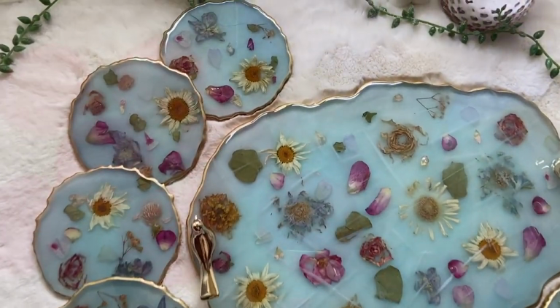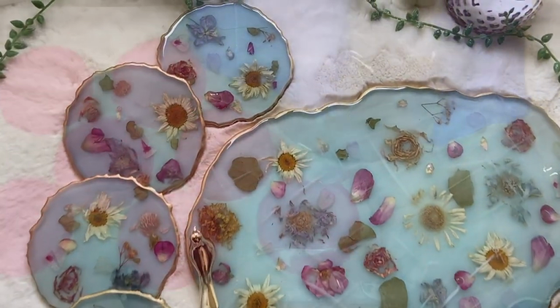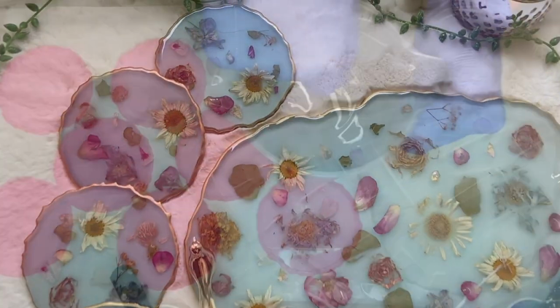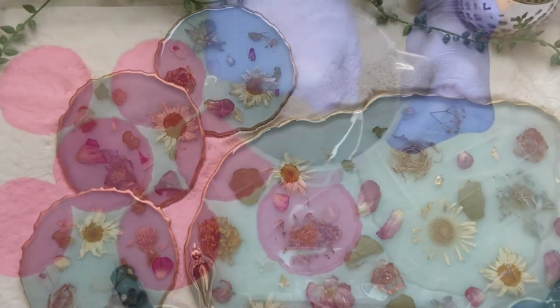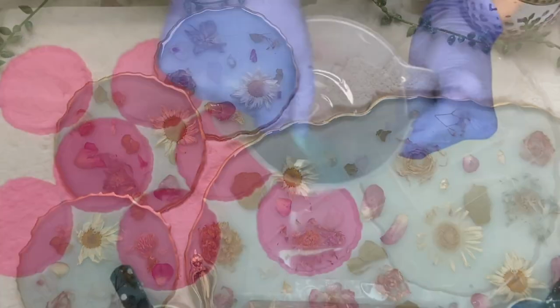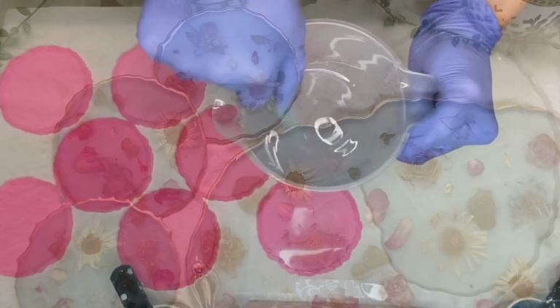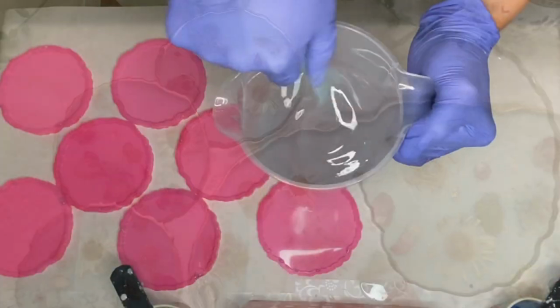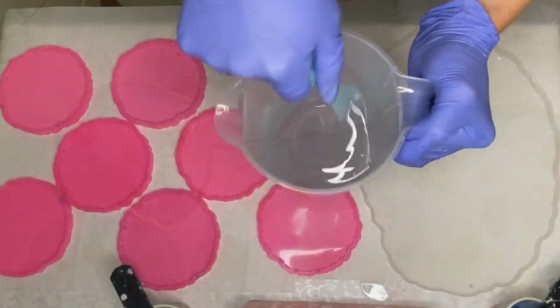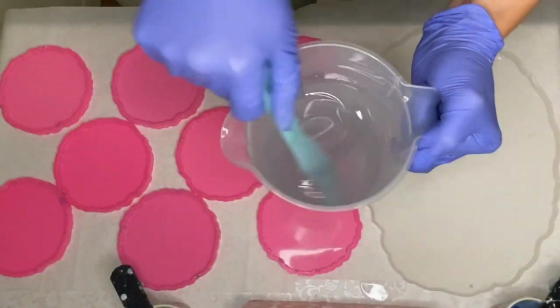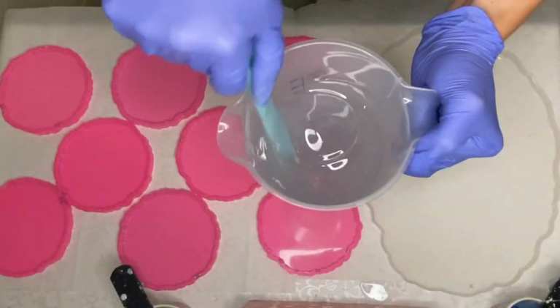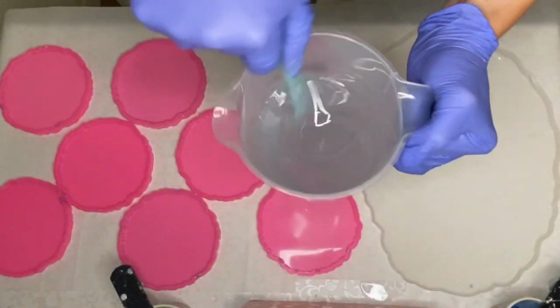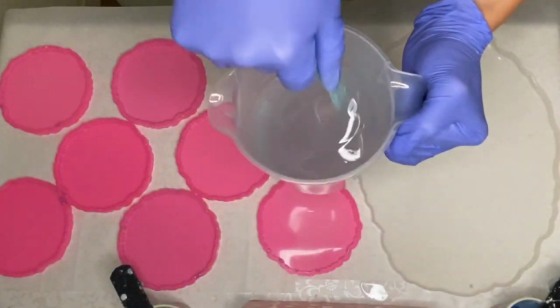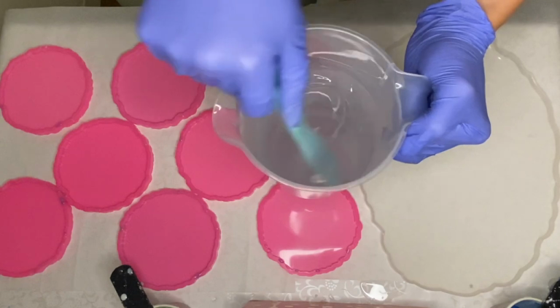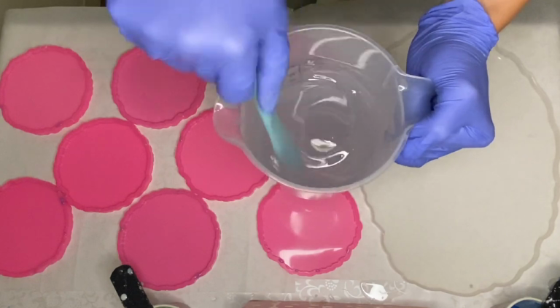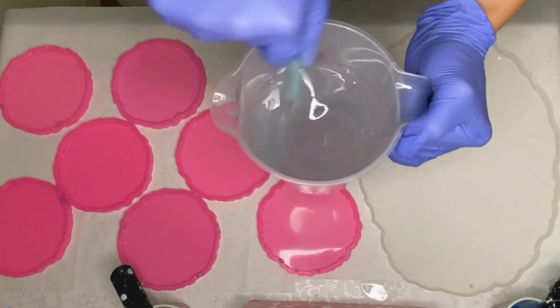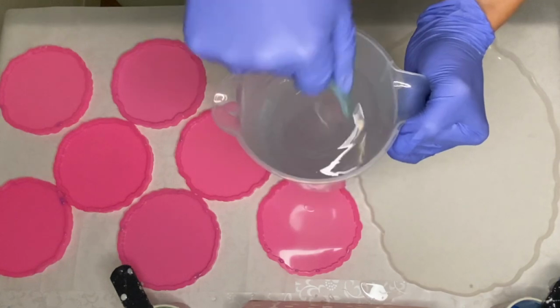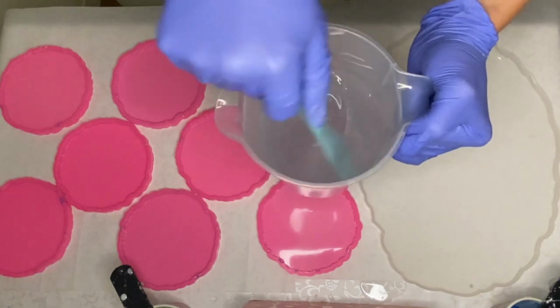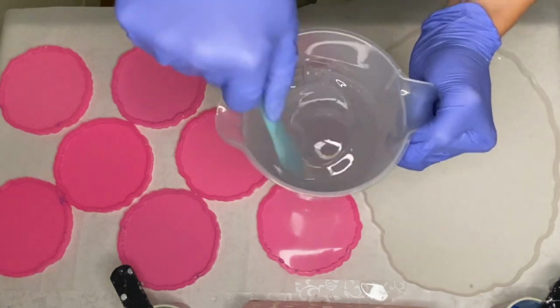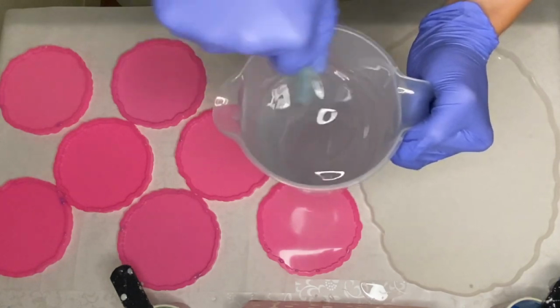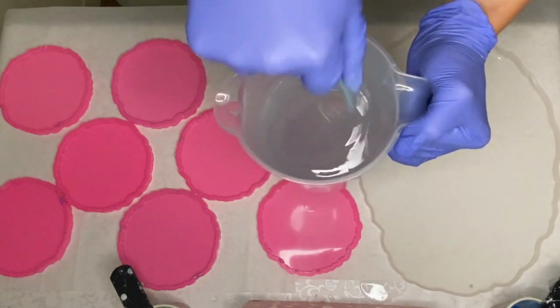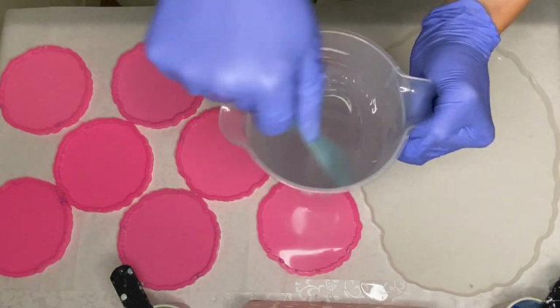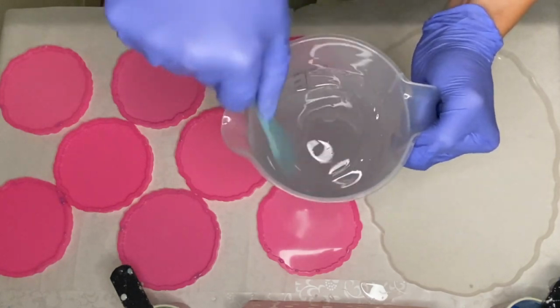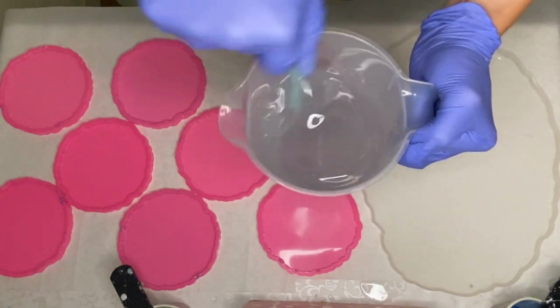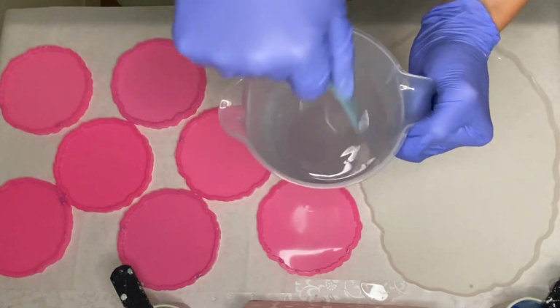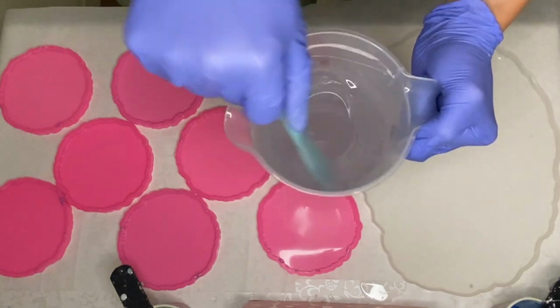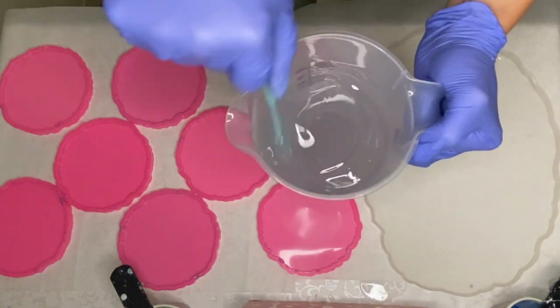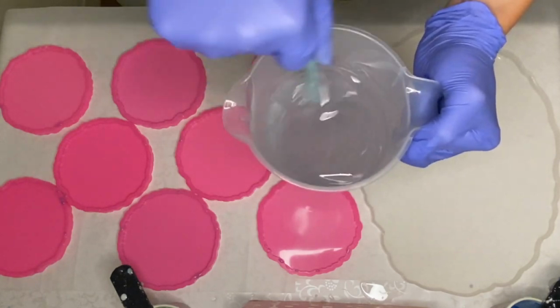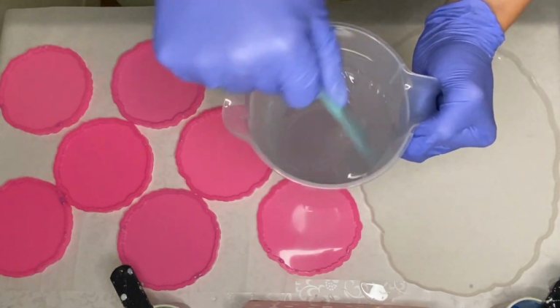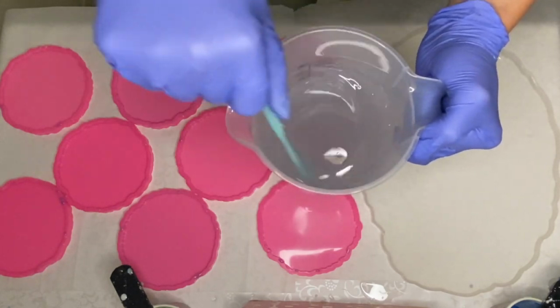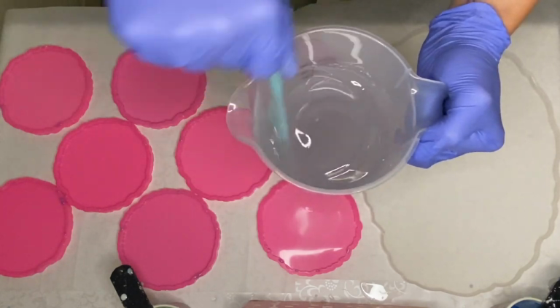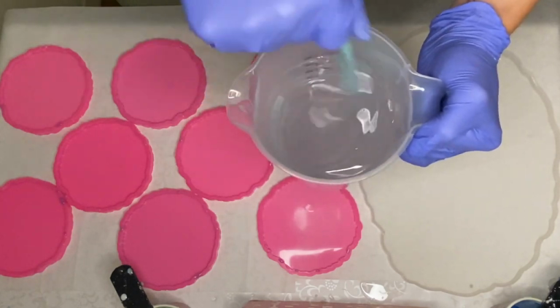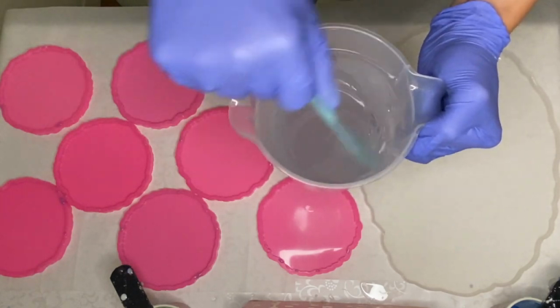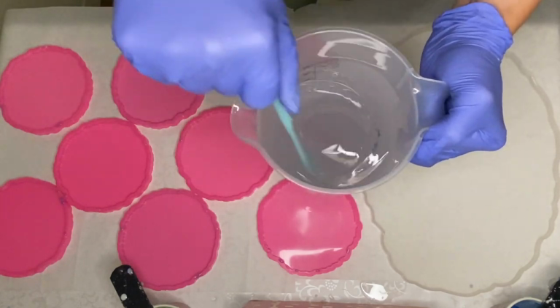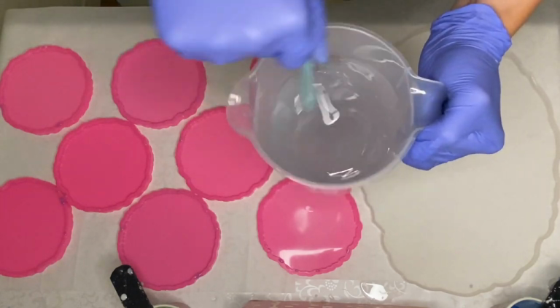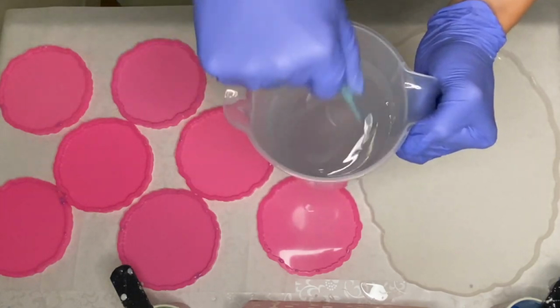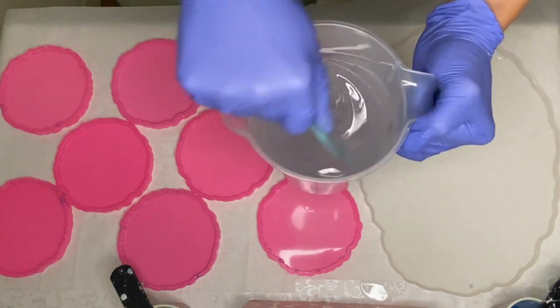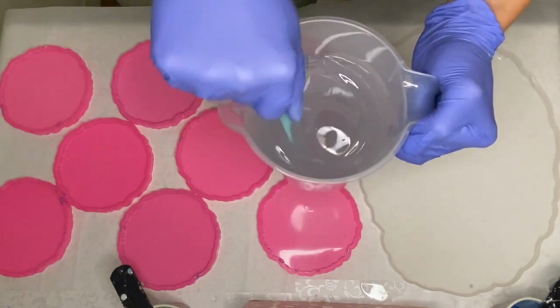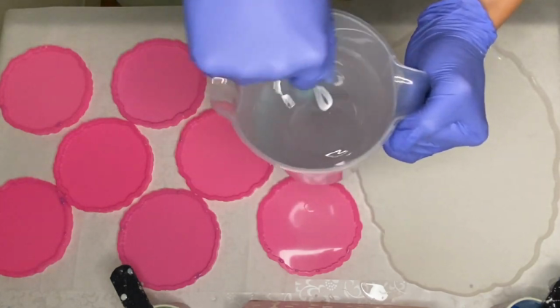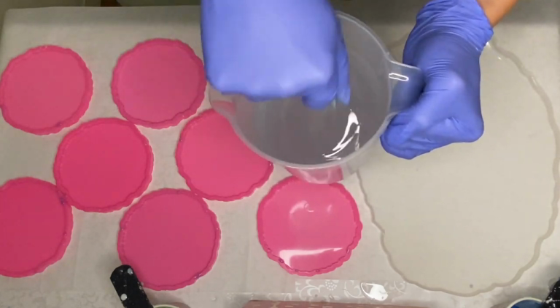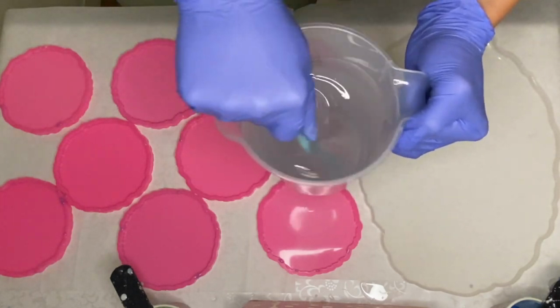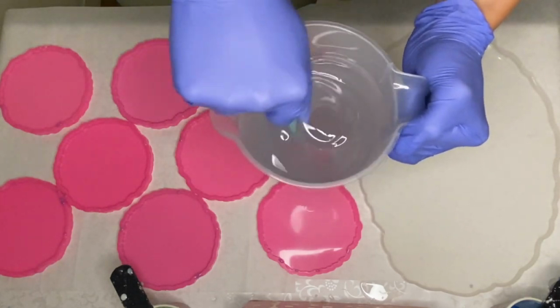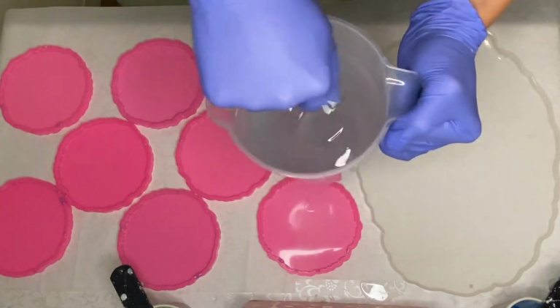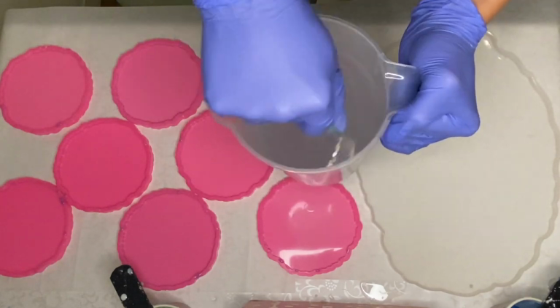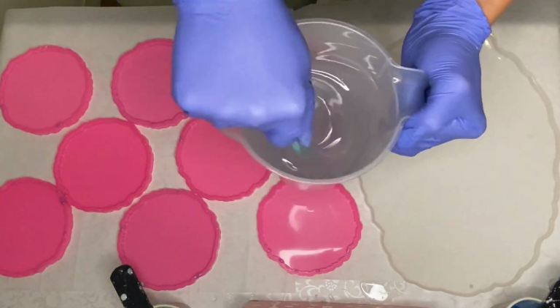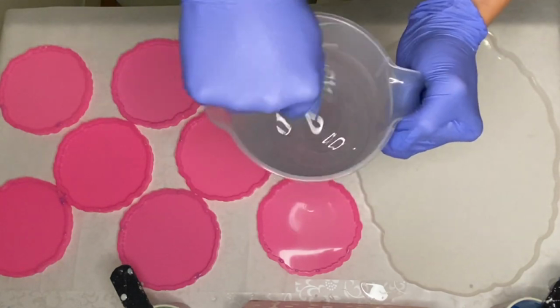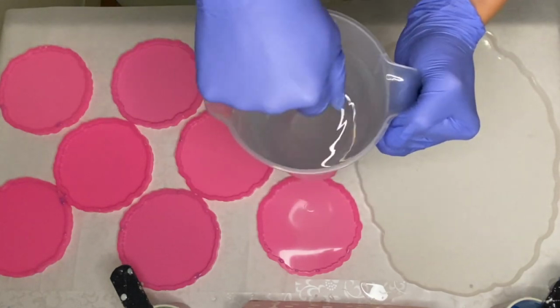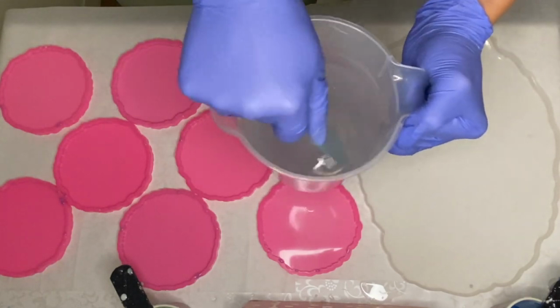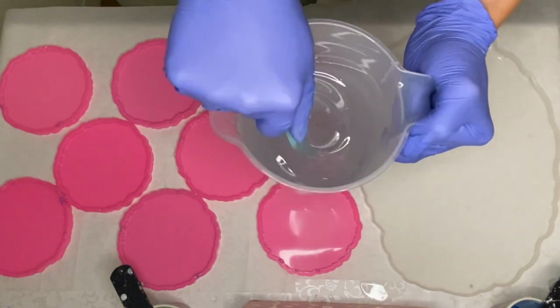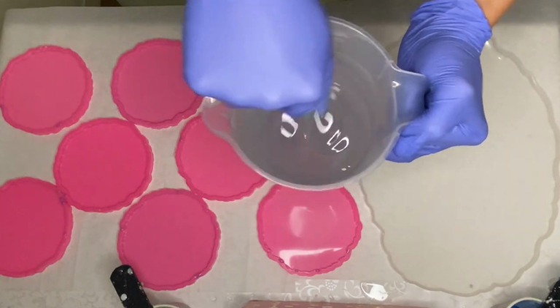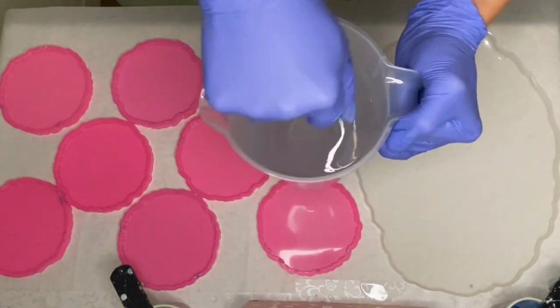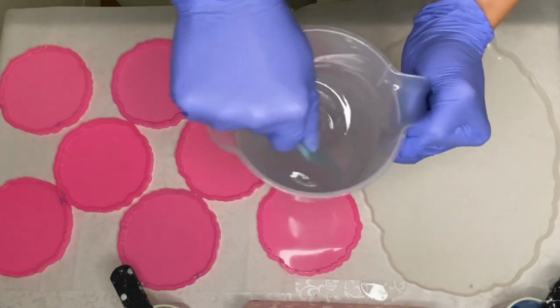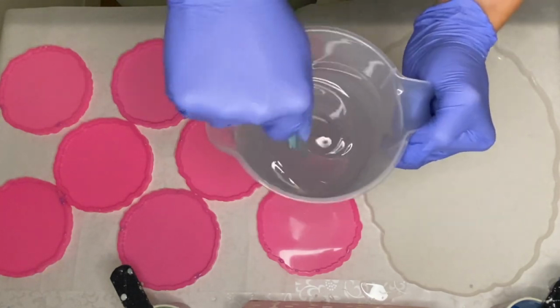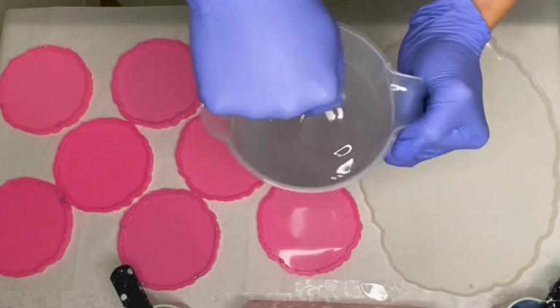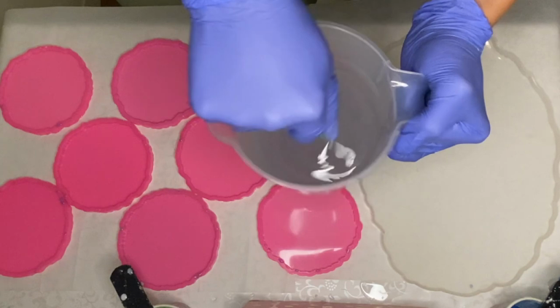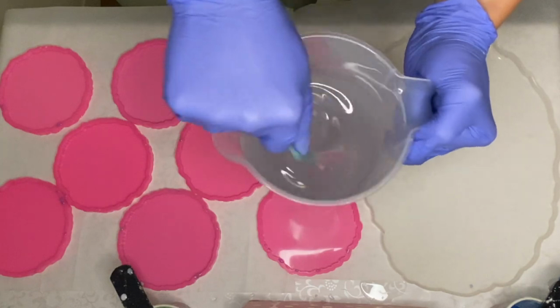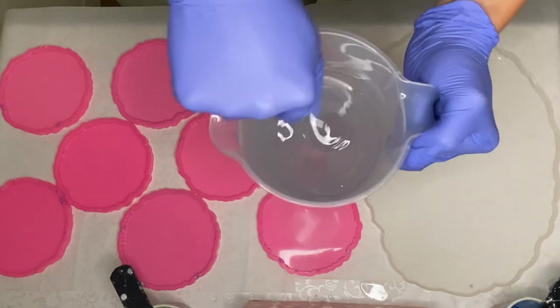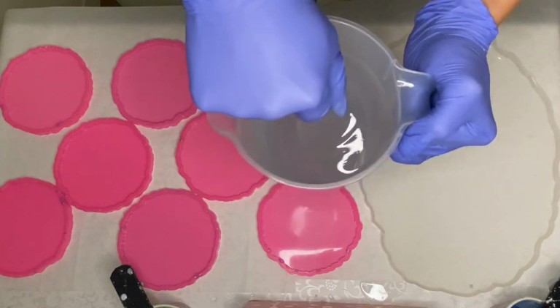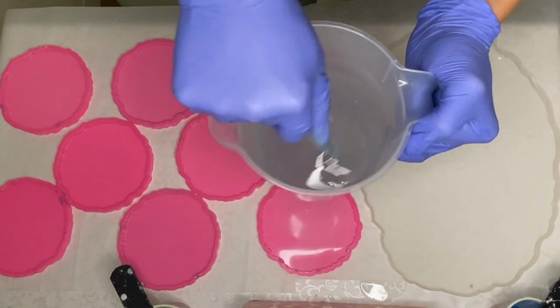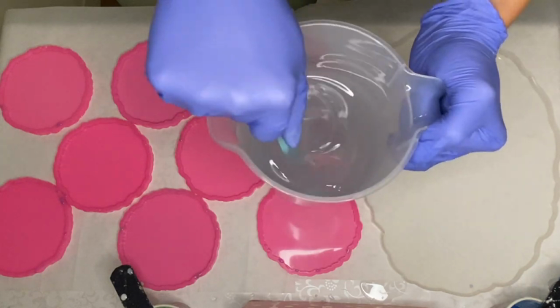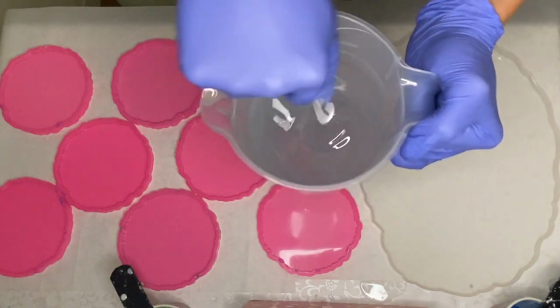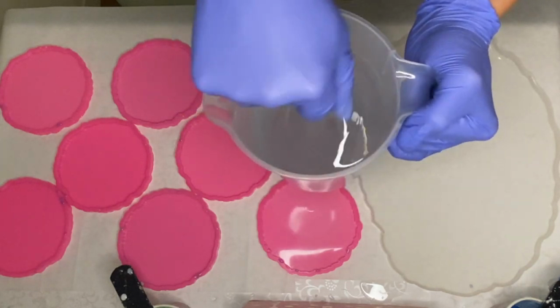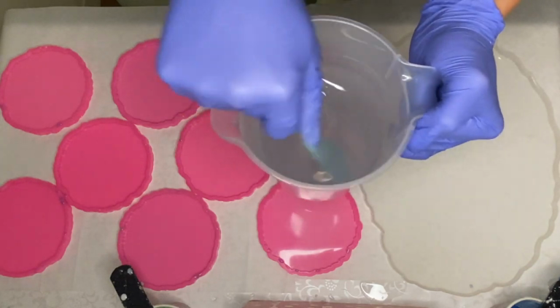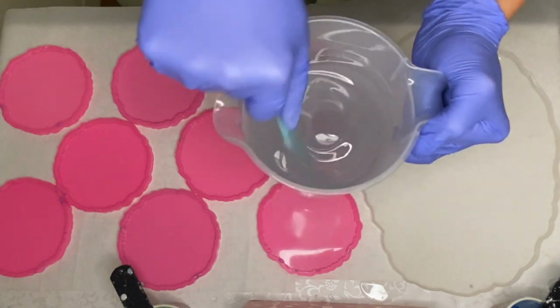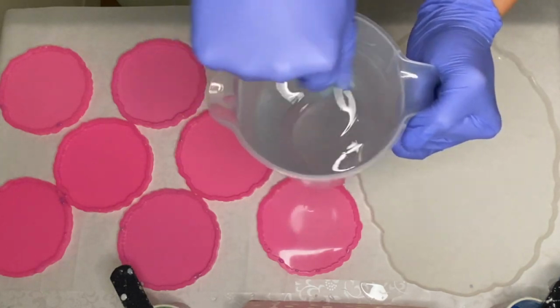Hi everyone, I'm Nadia and in today's video I'm casting full flowers in a resin tray and coaster set.